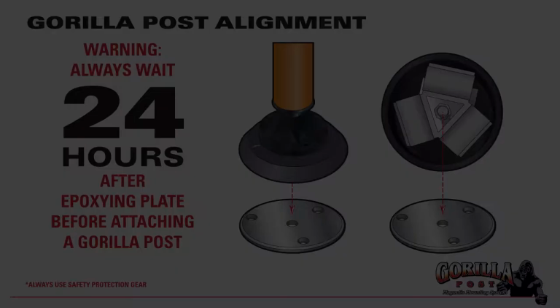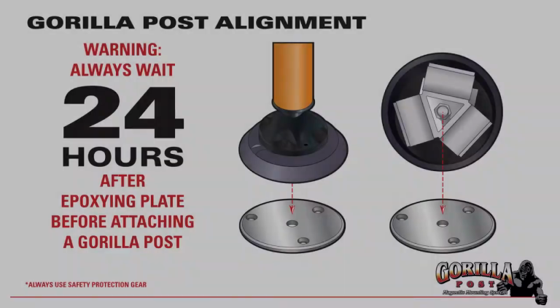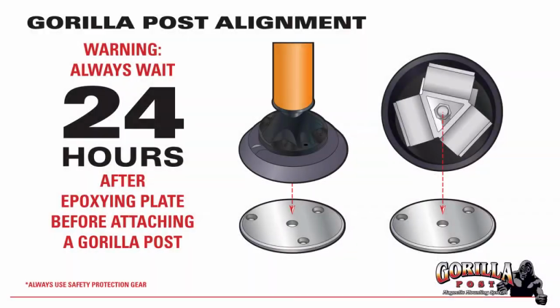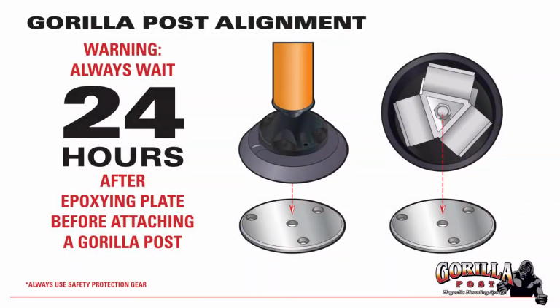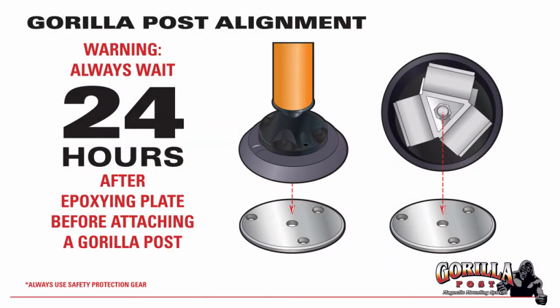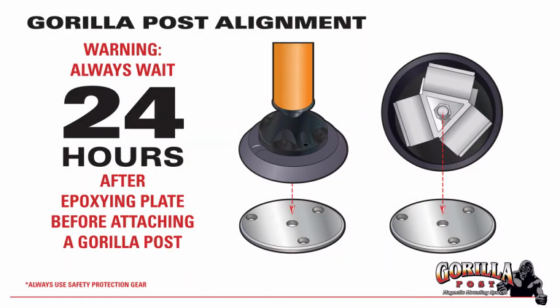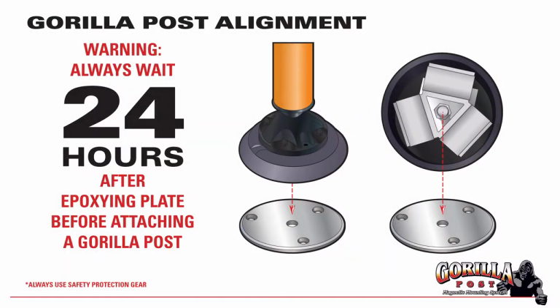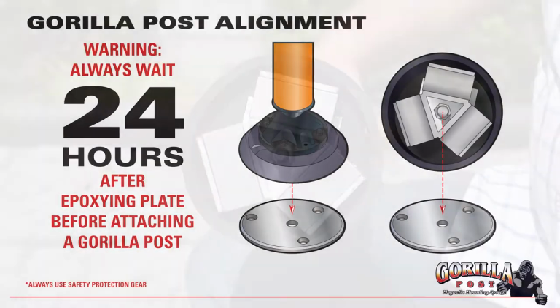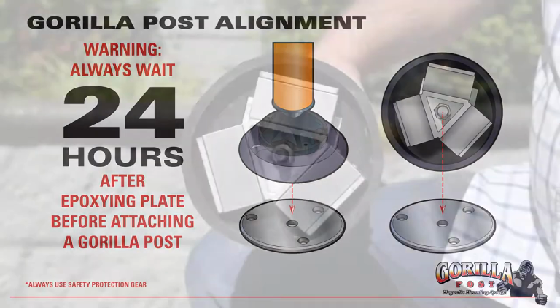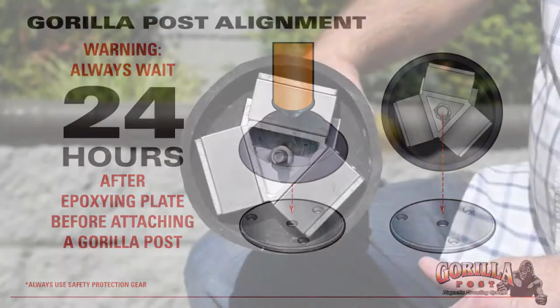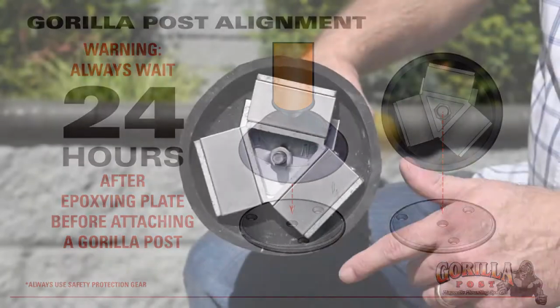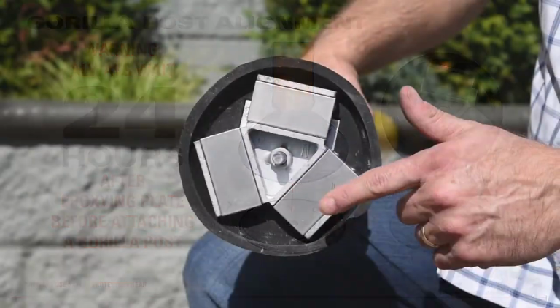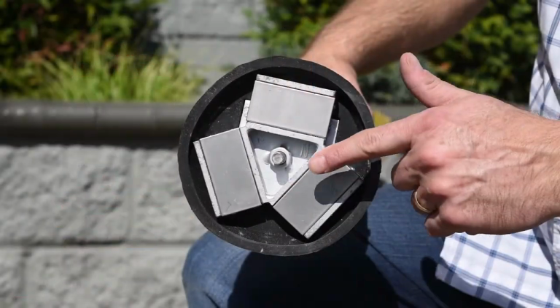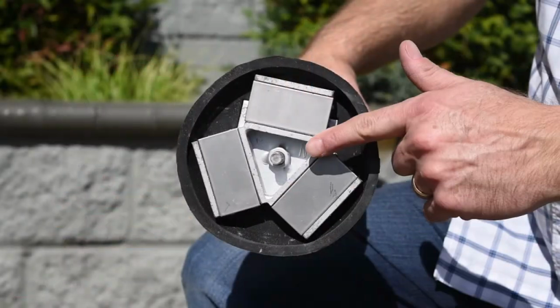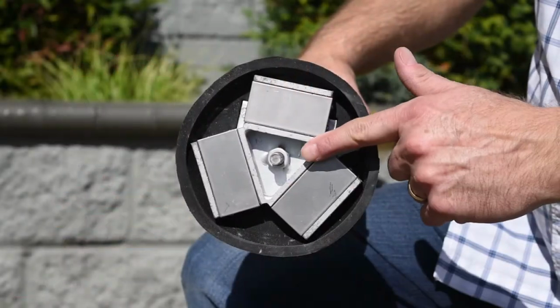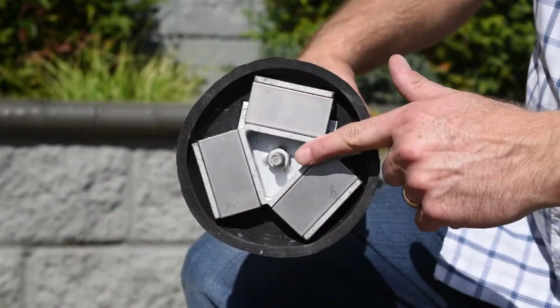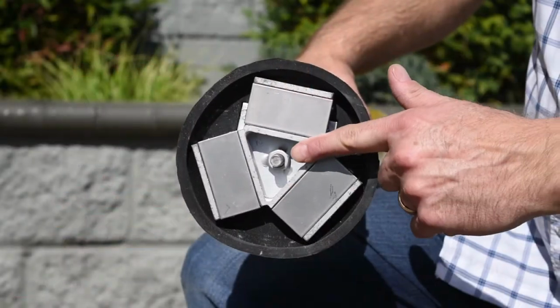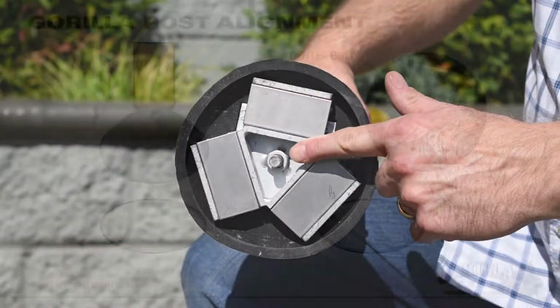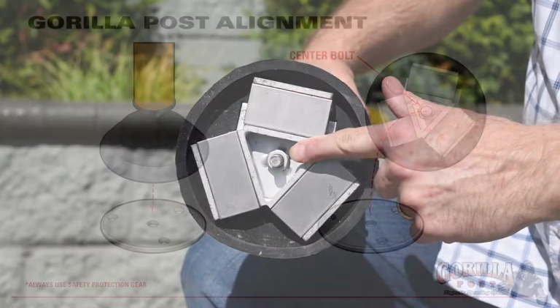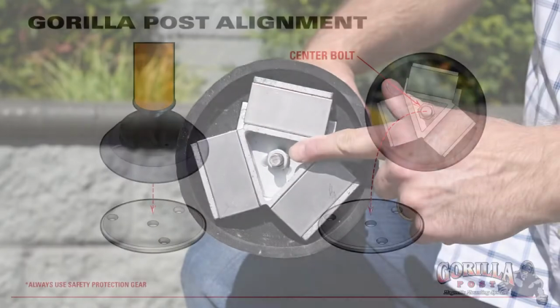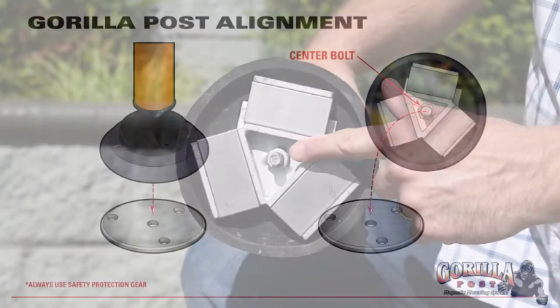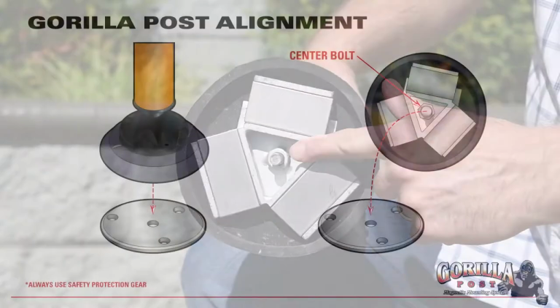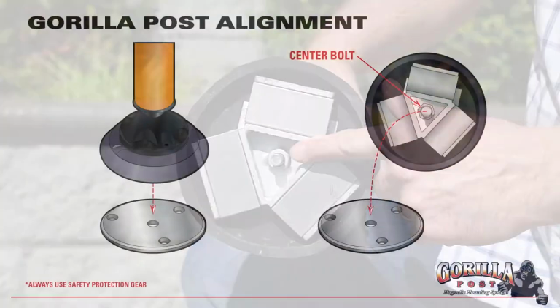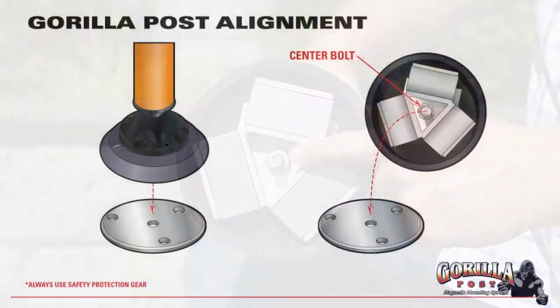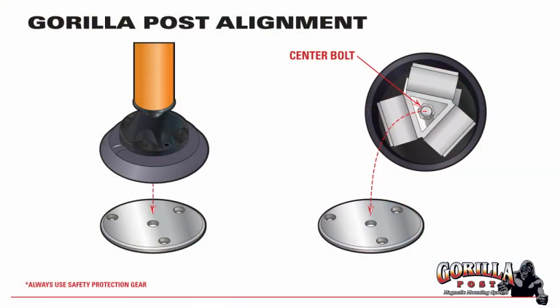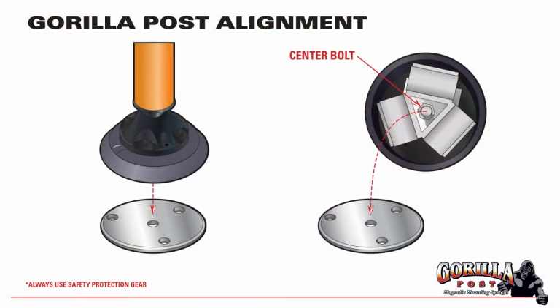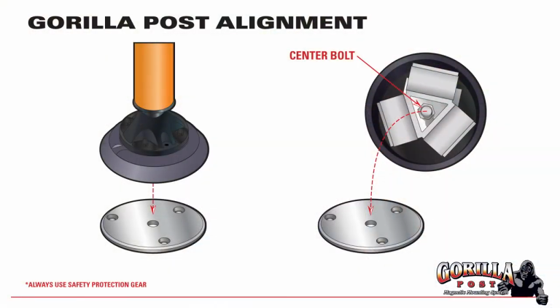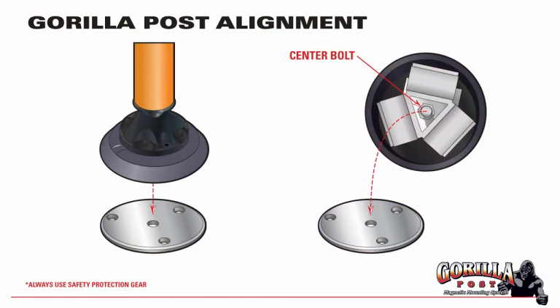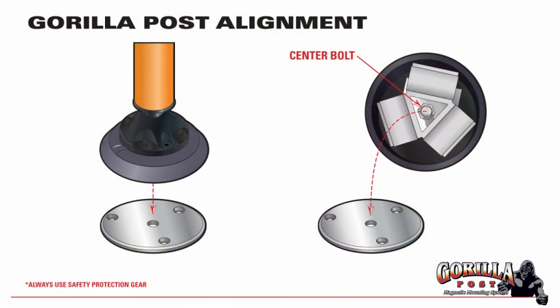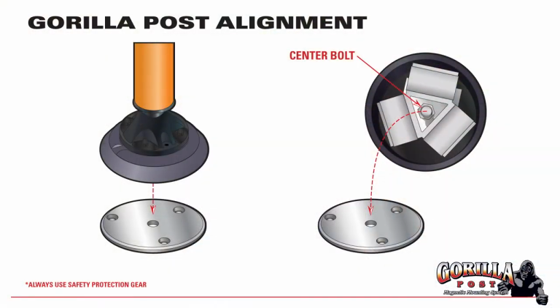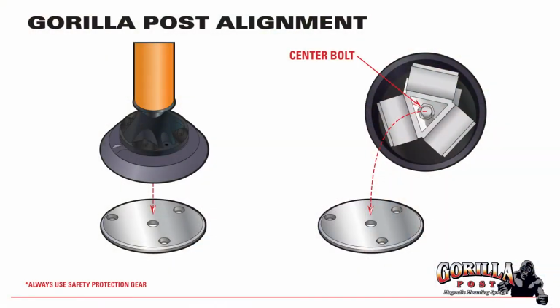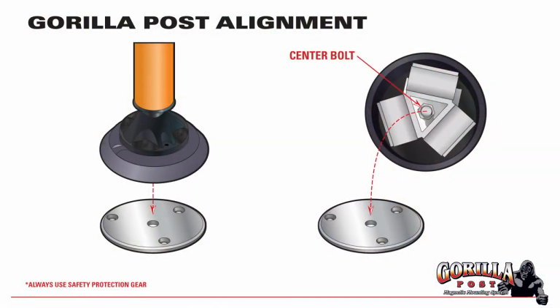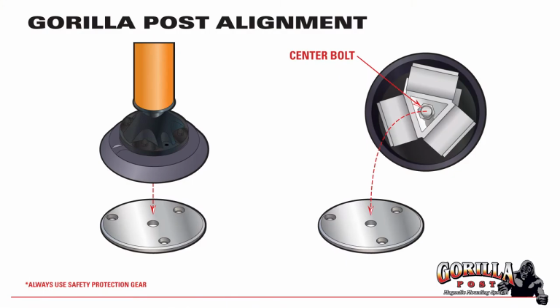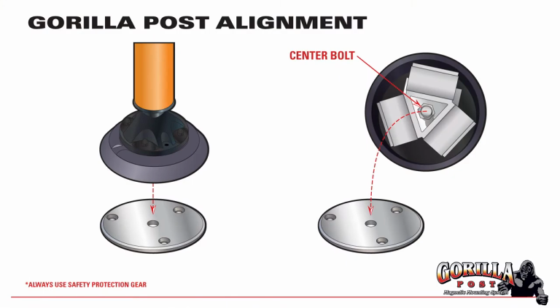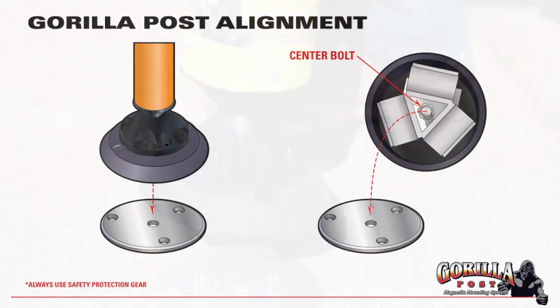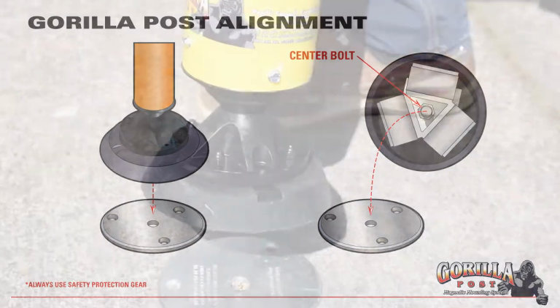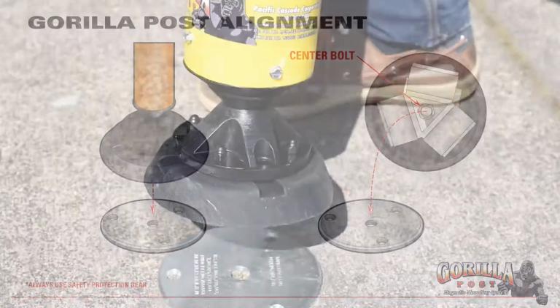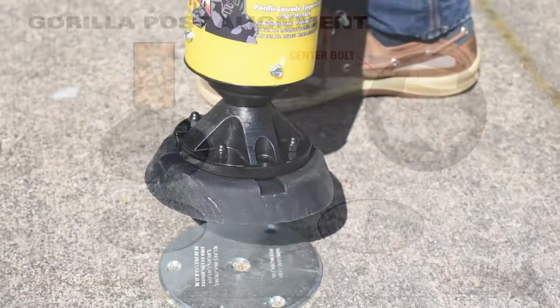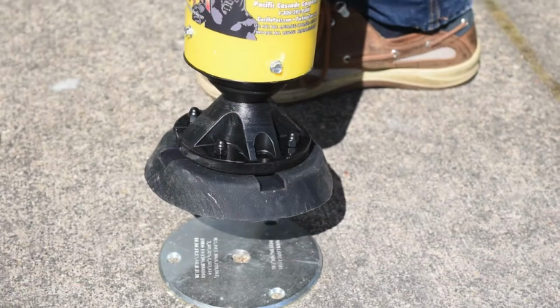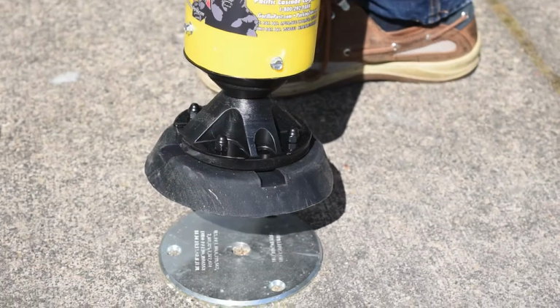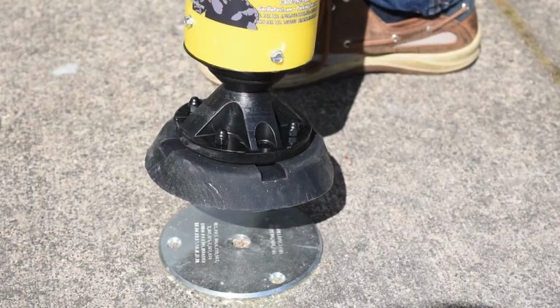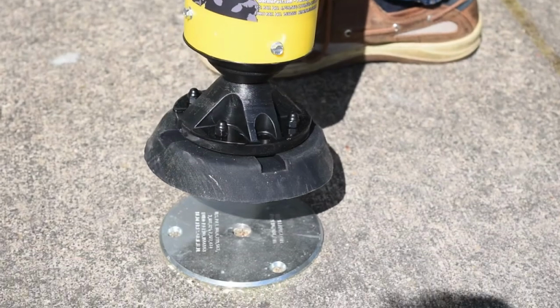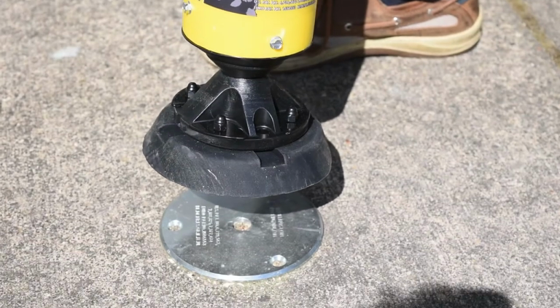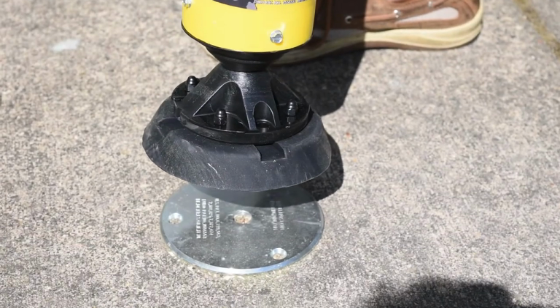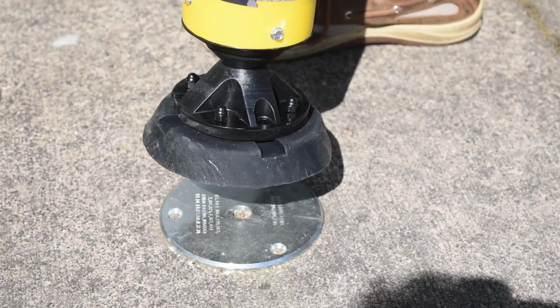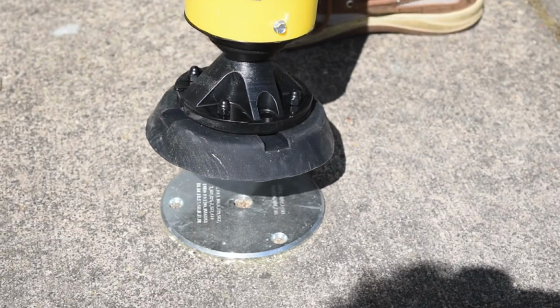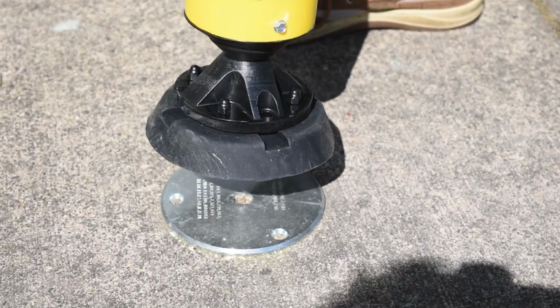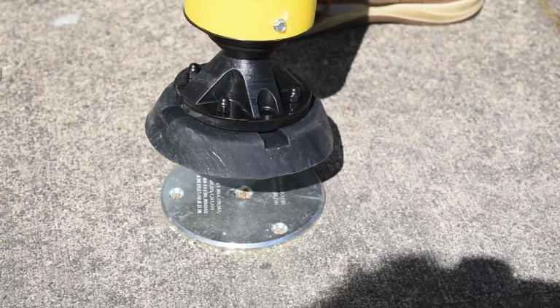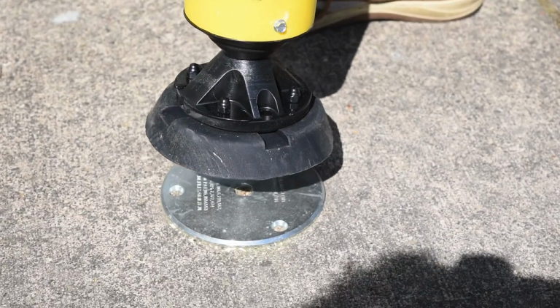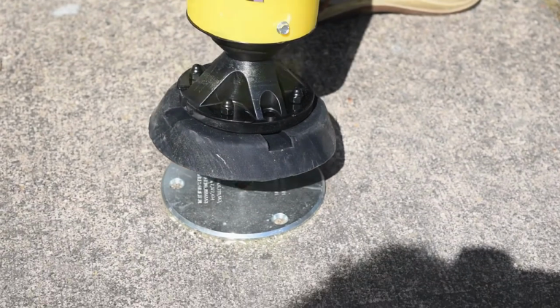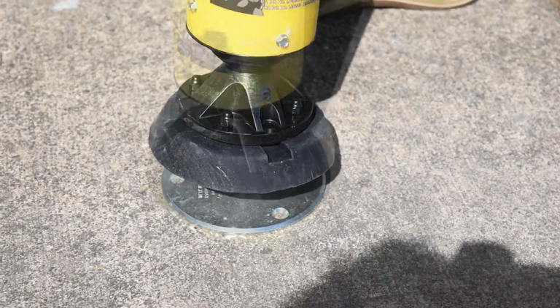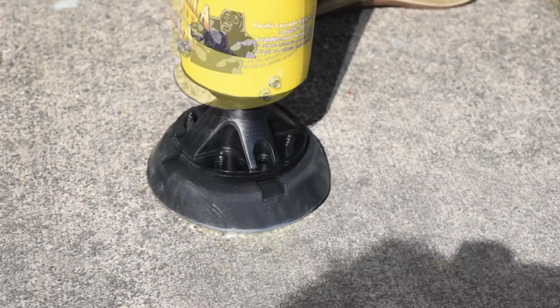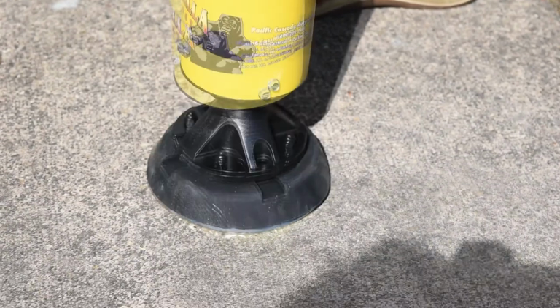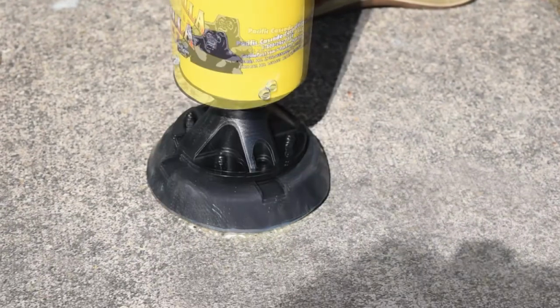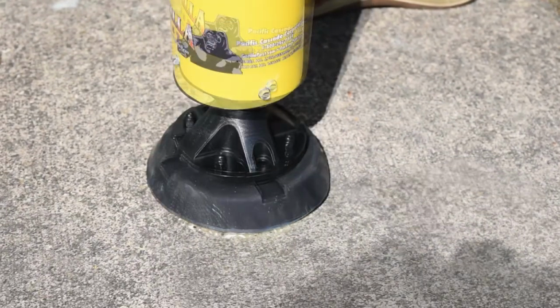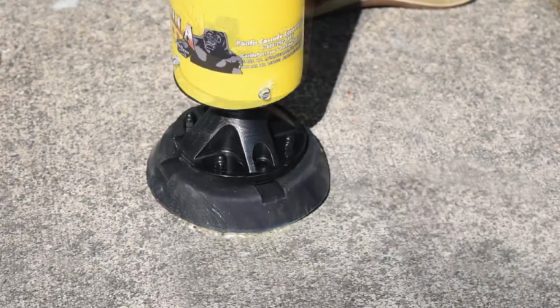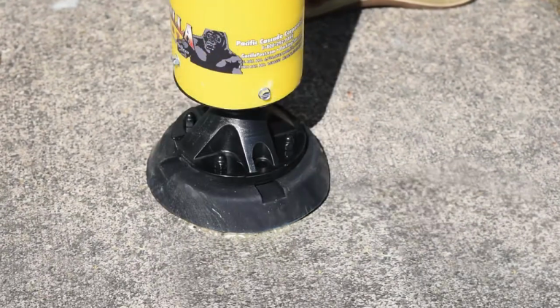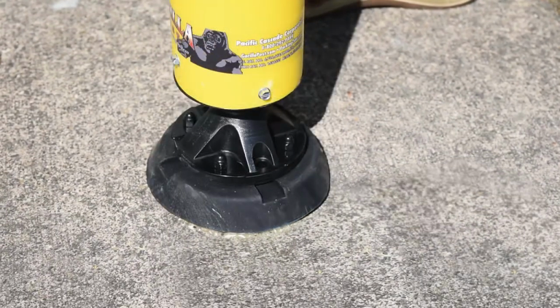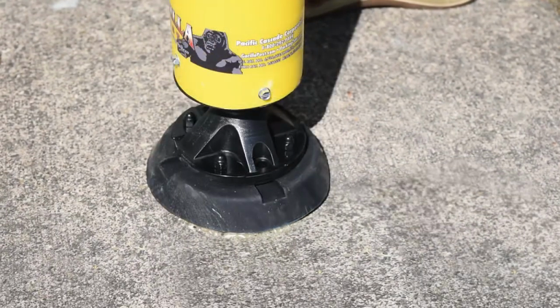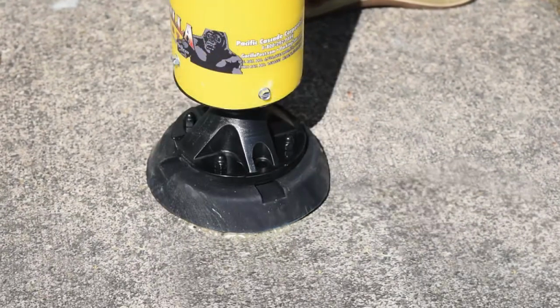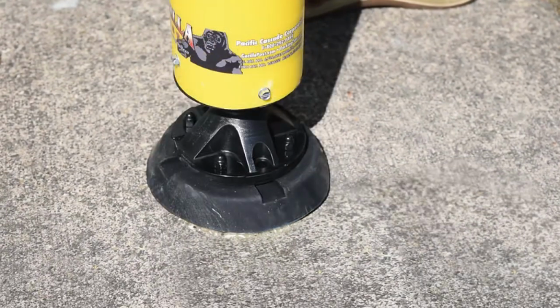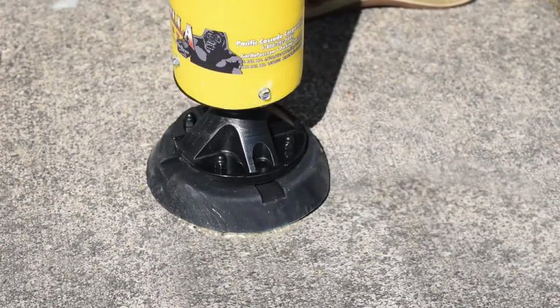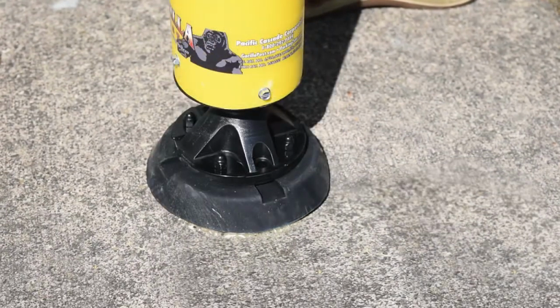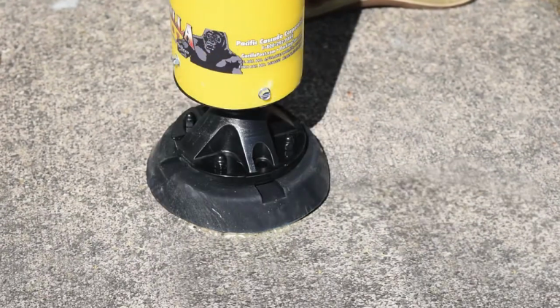Wait 24 hours before attaching a Gorilla Post. Align the center bolt and drop it into the center hole of the base plate.